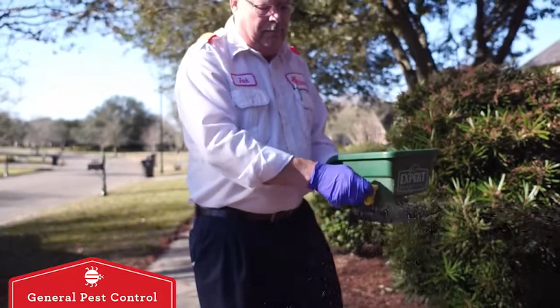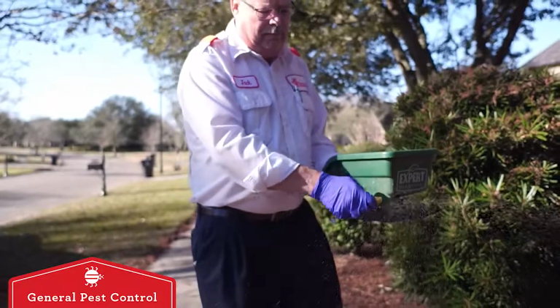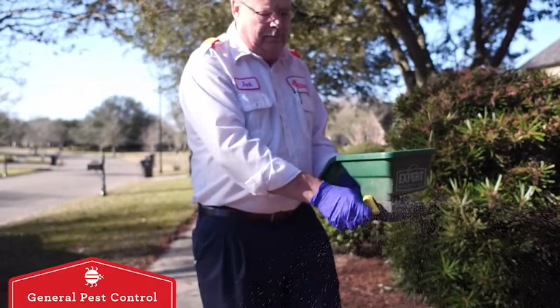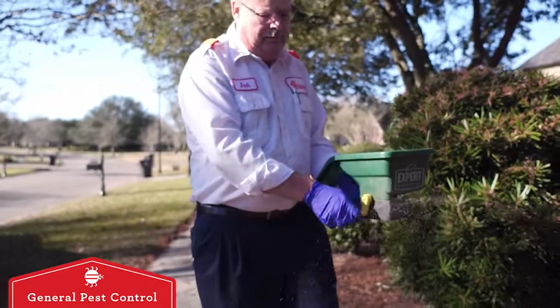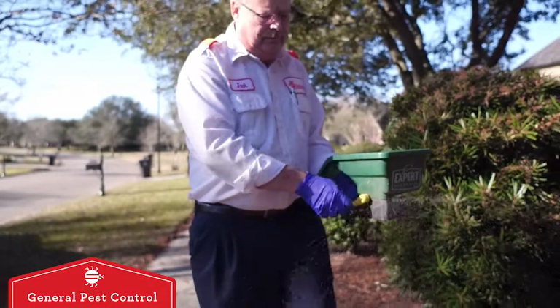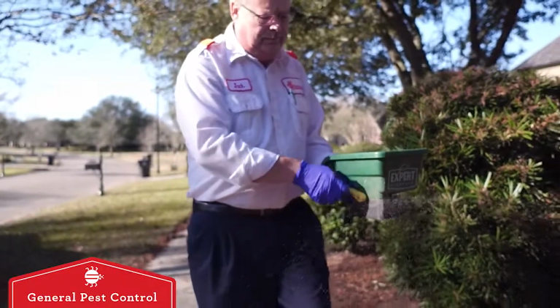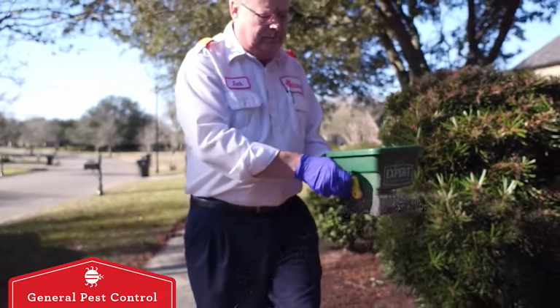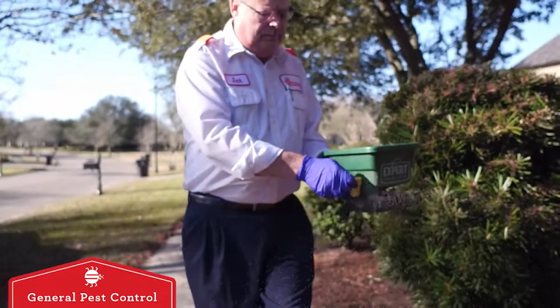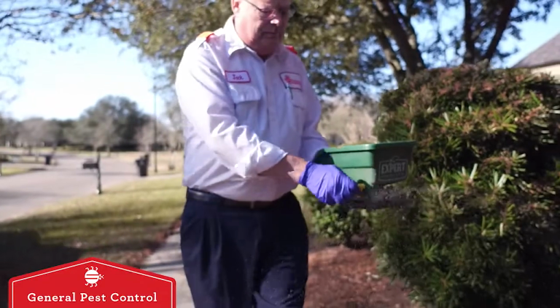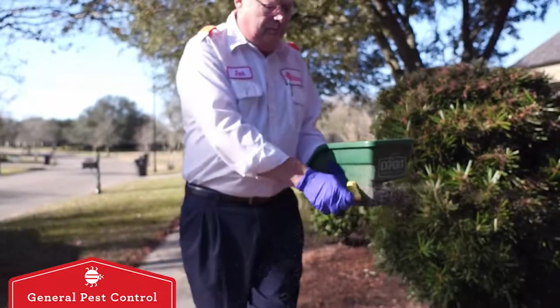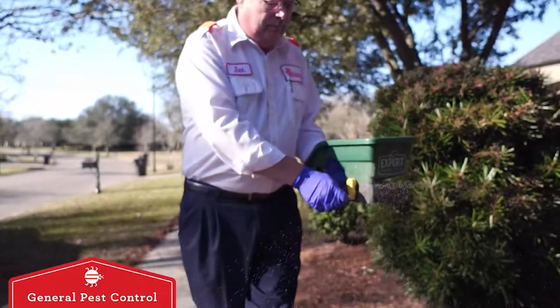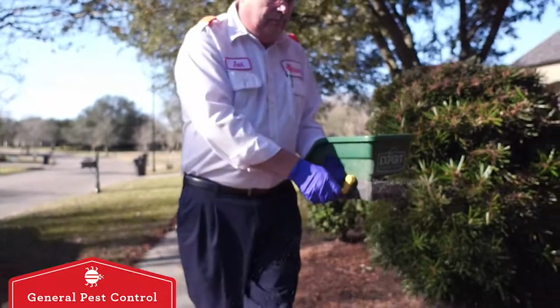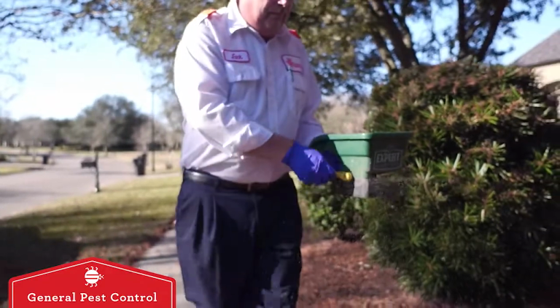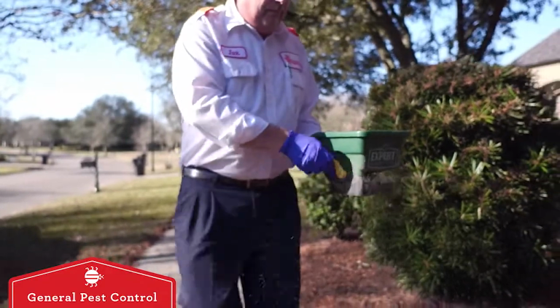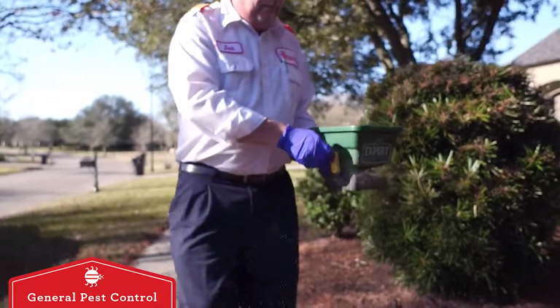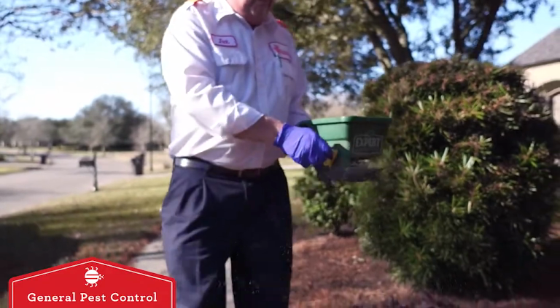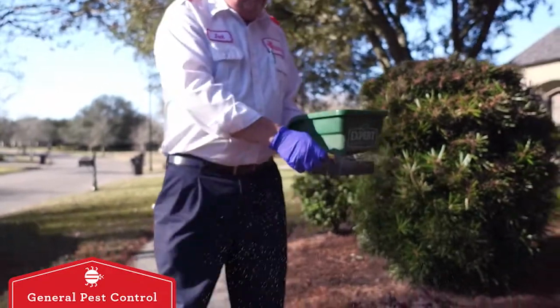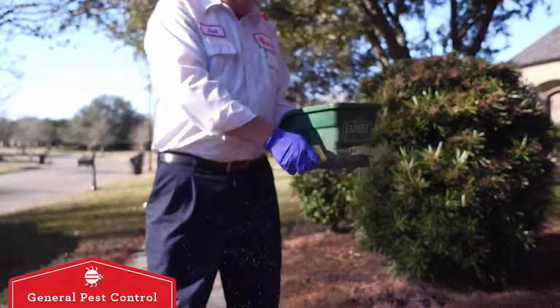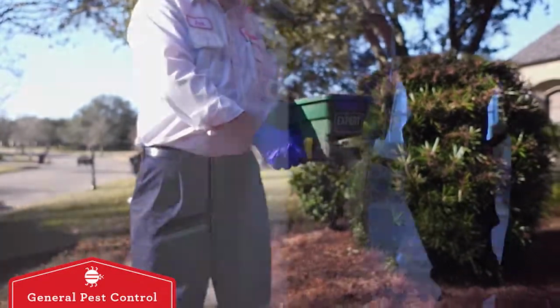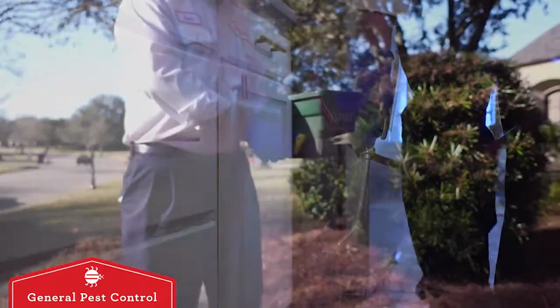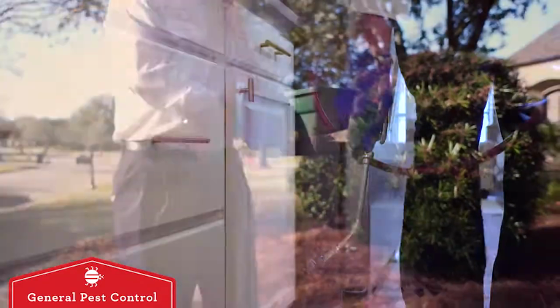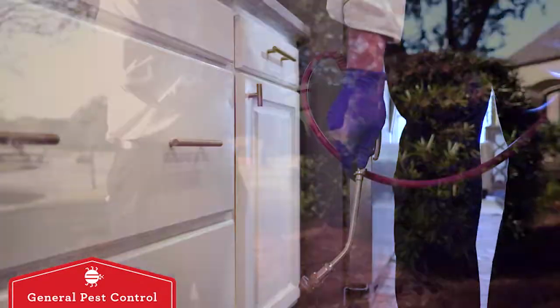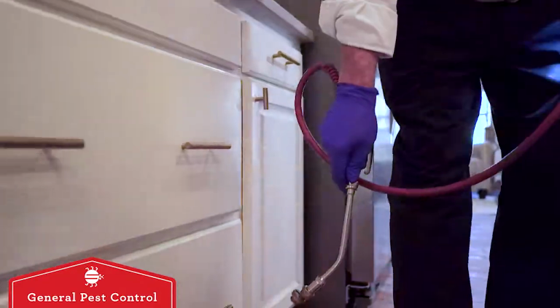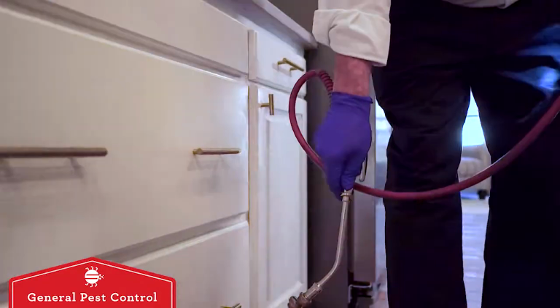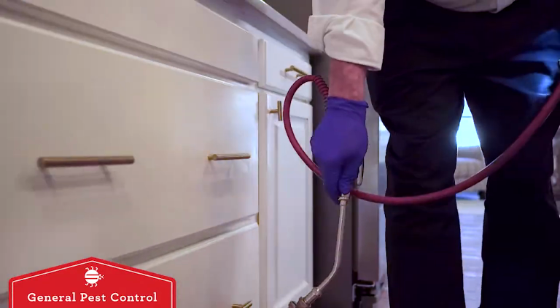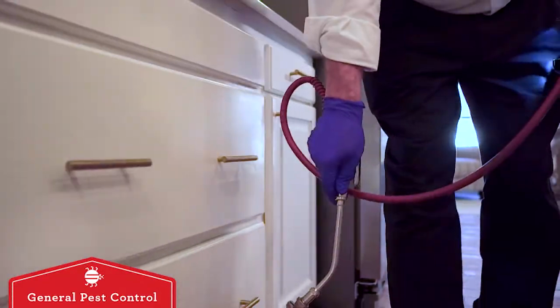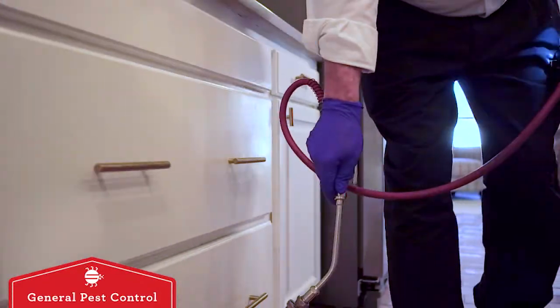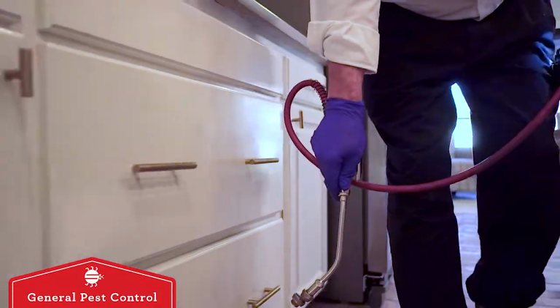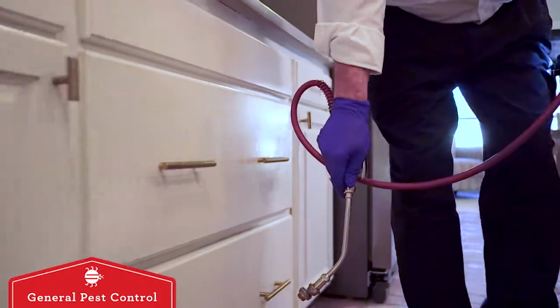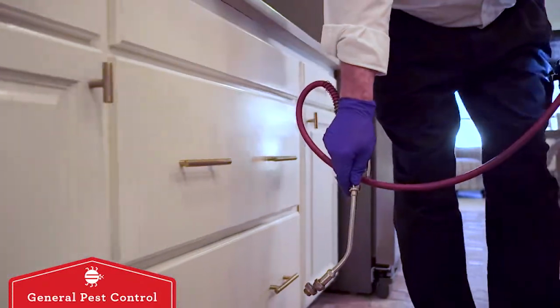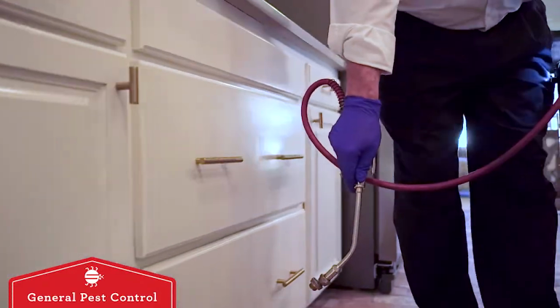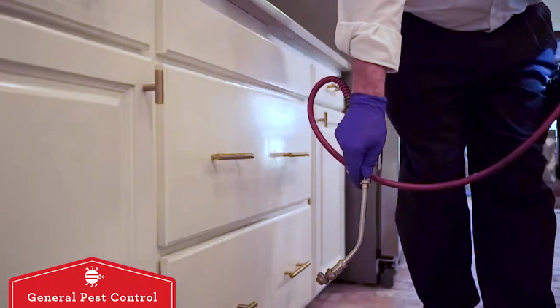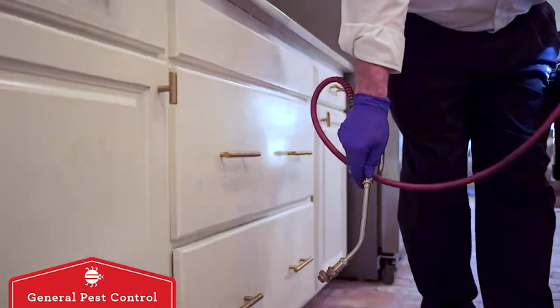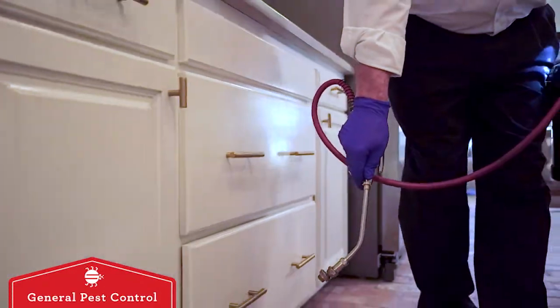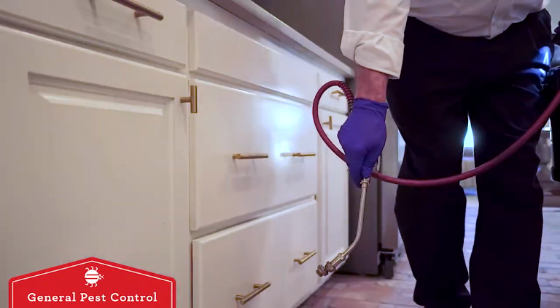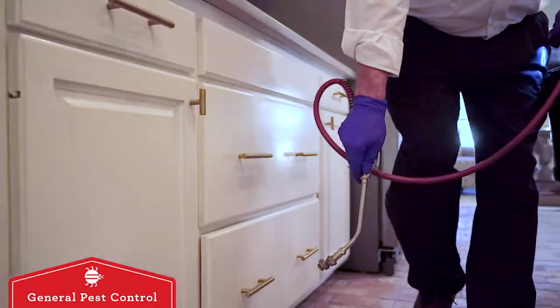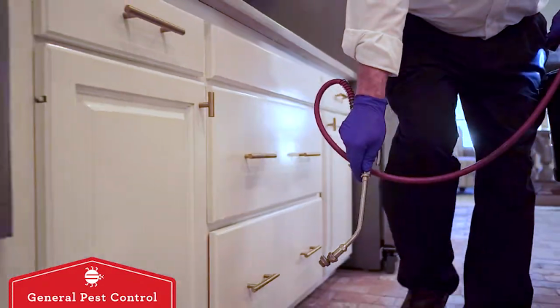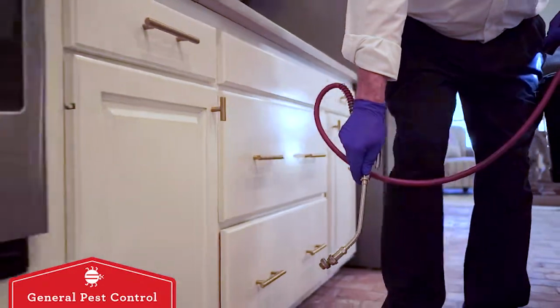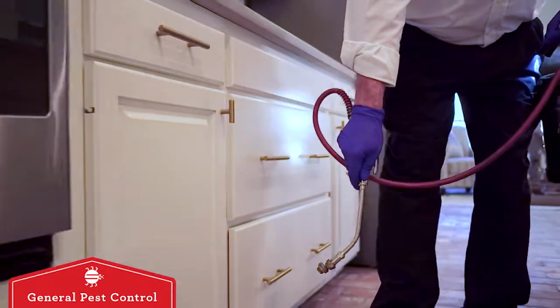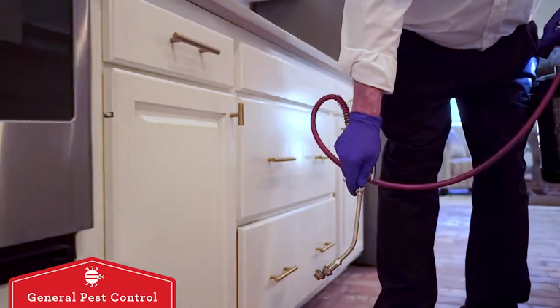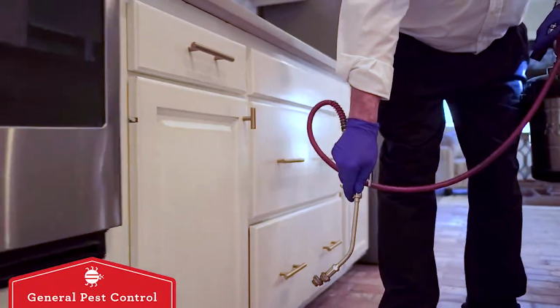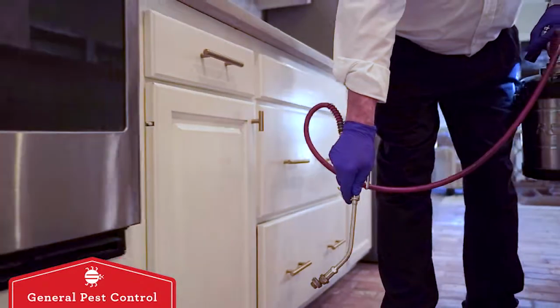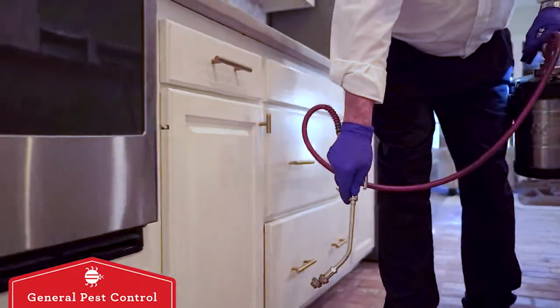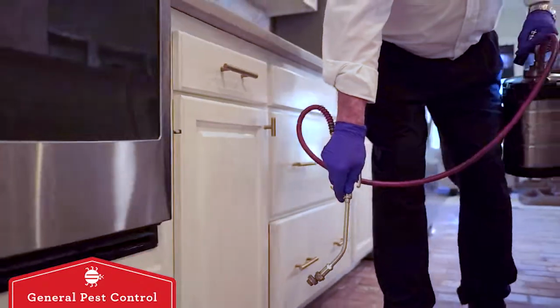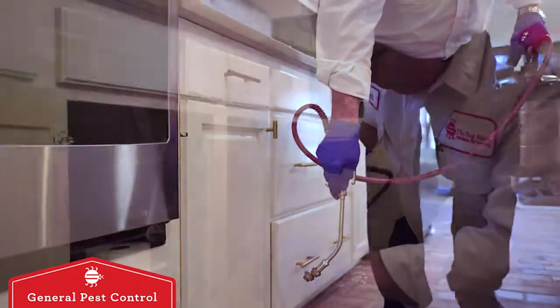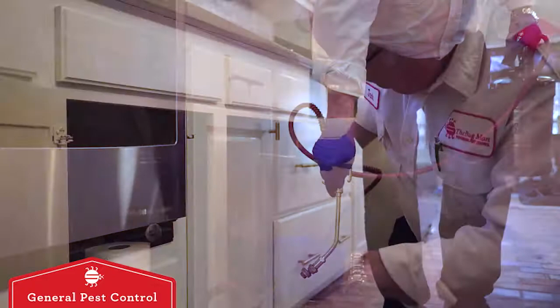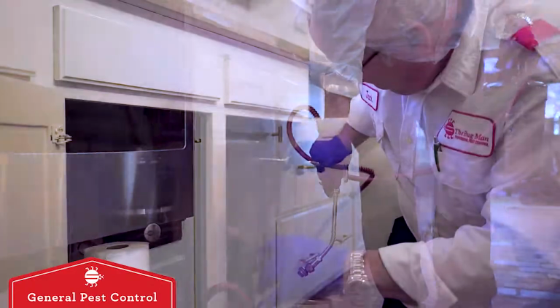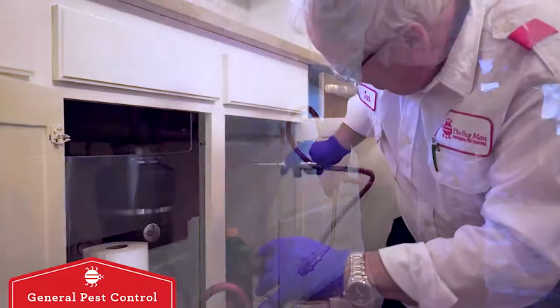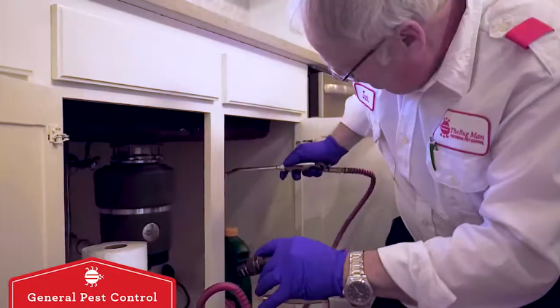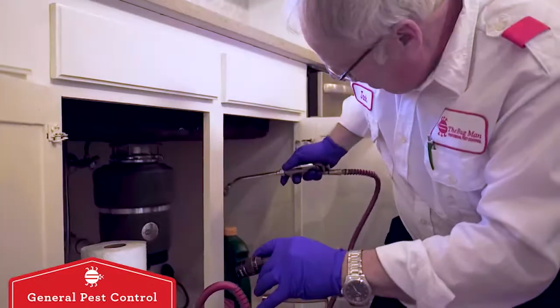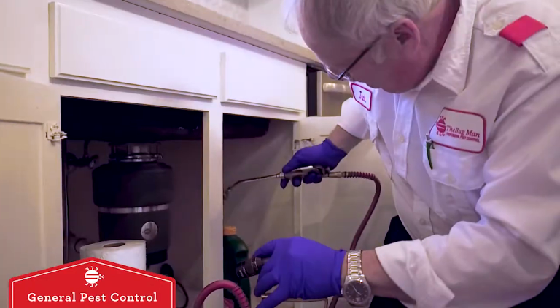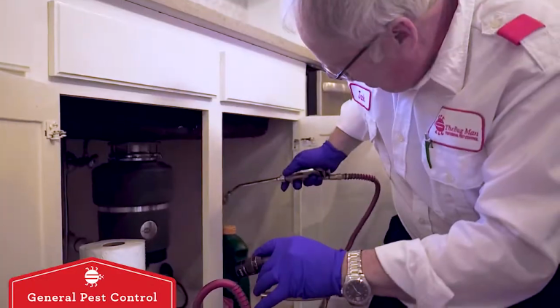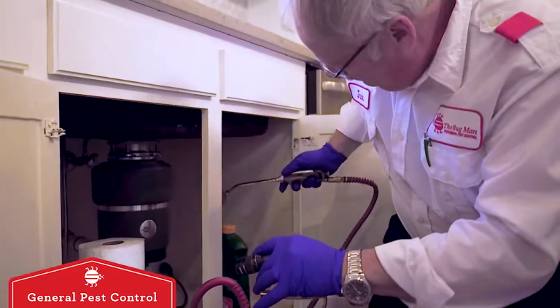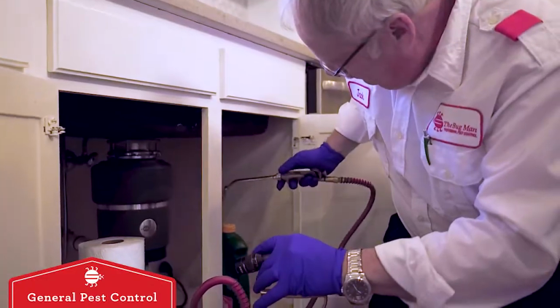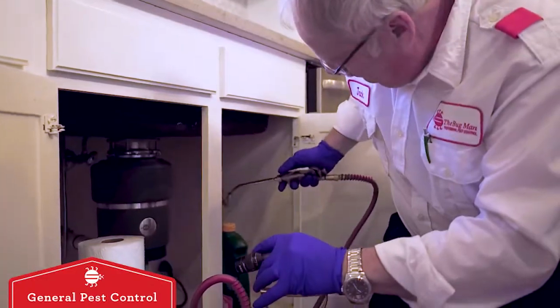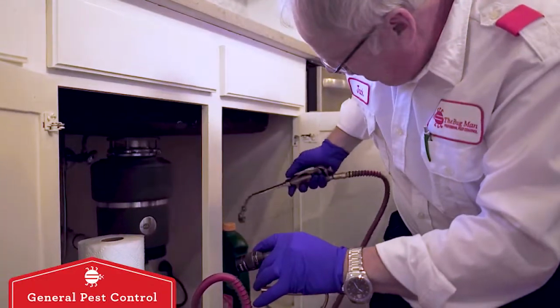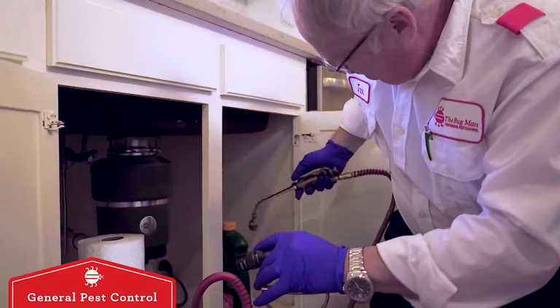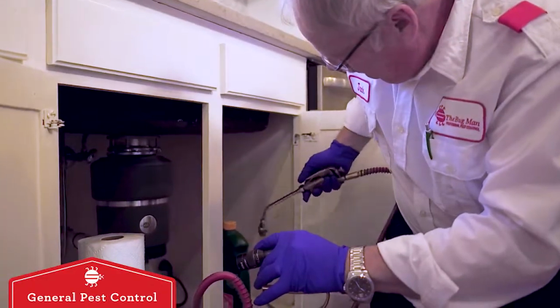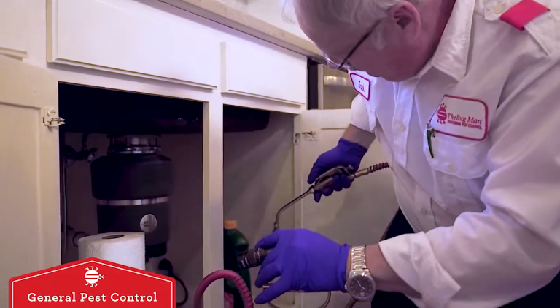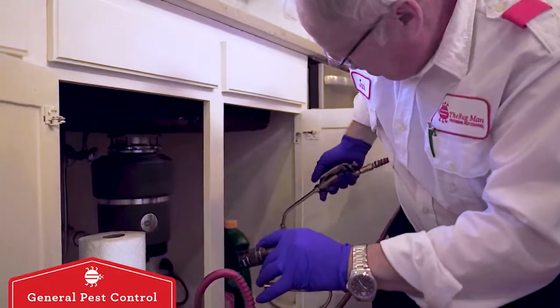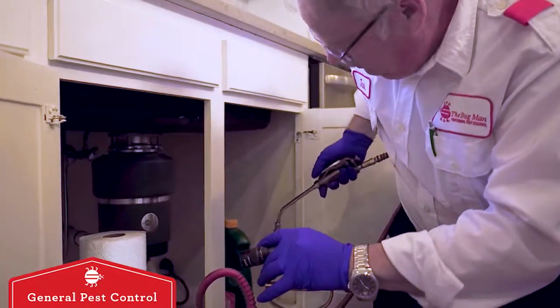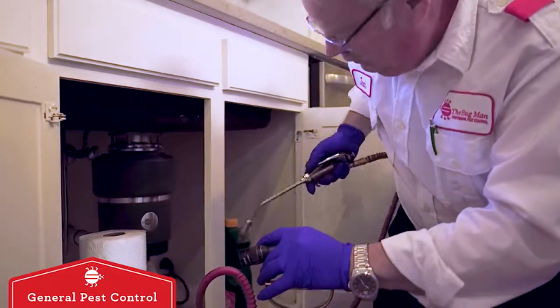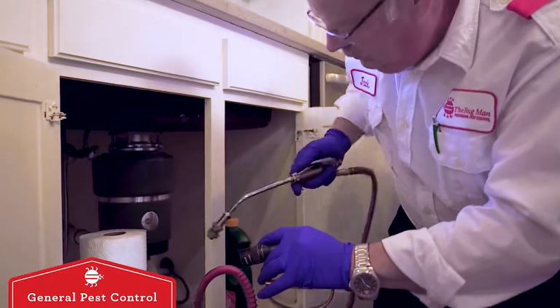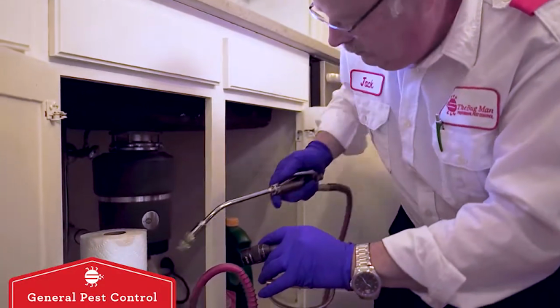Inside the home, we treat around baseboards and in cabinet areas for insects such as roaches, silverfish, earwigs, and ants.